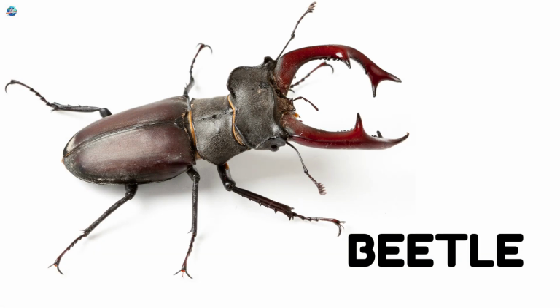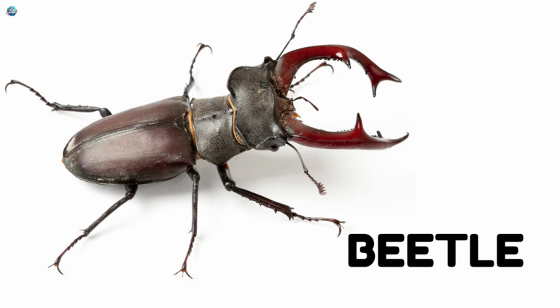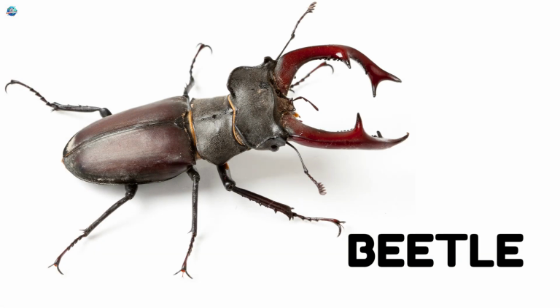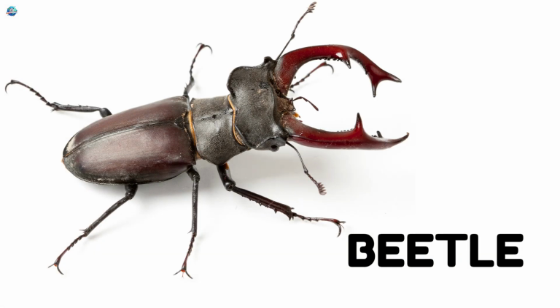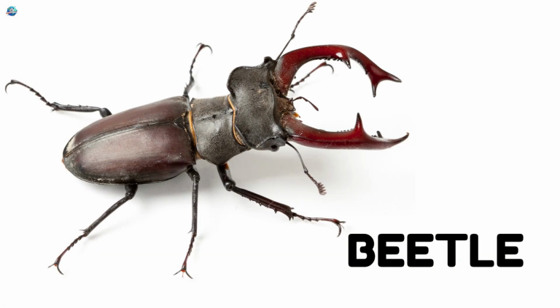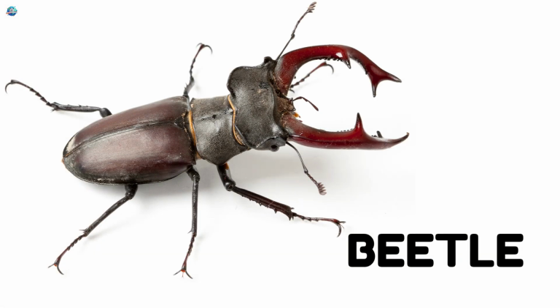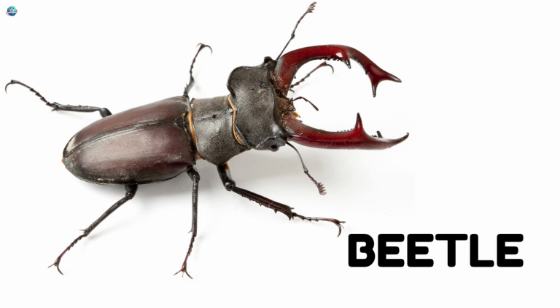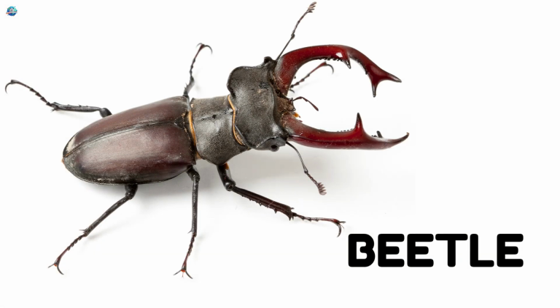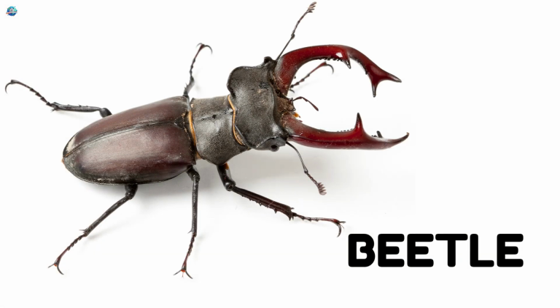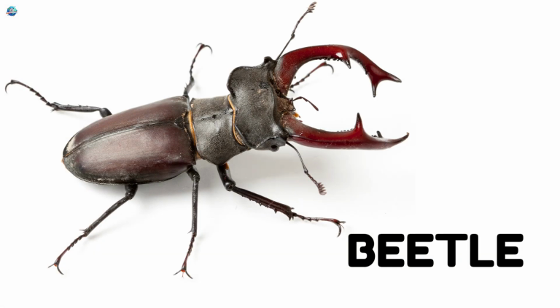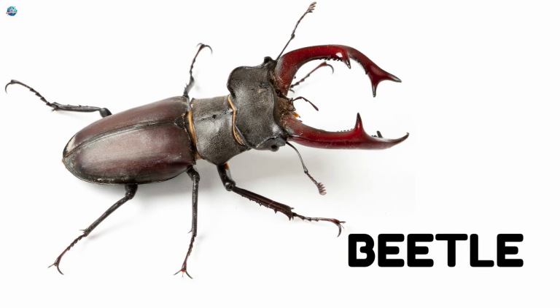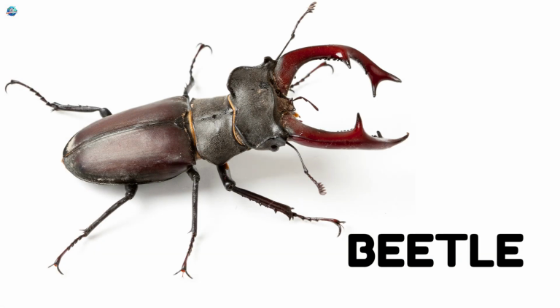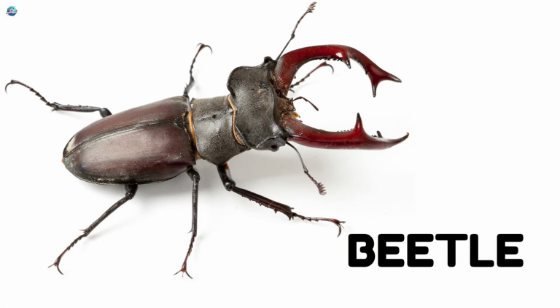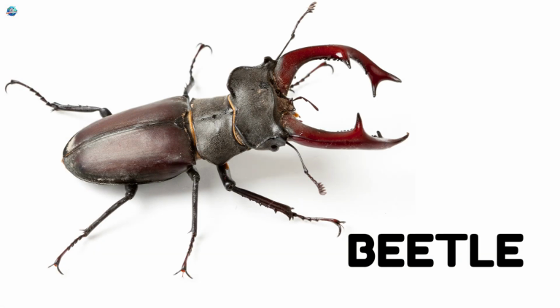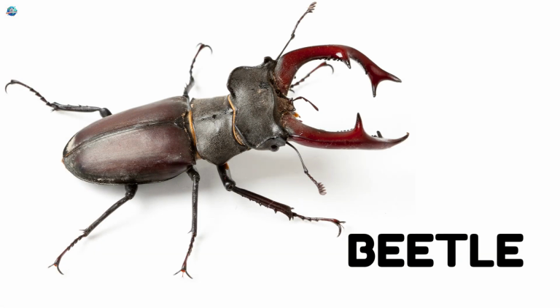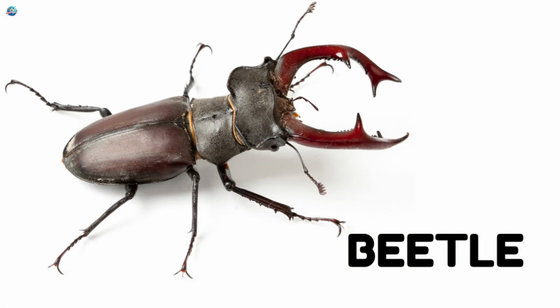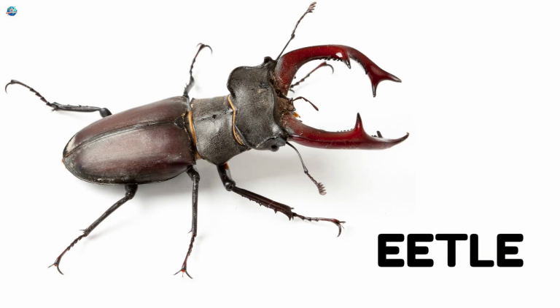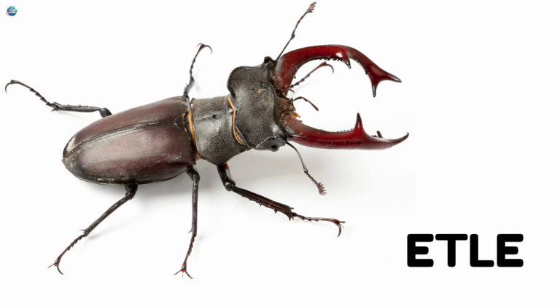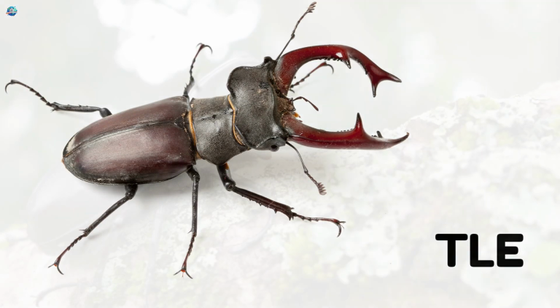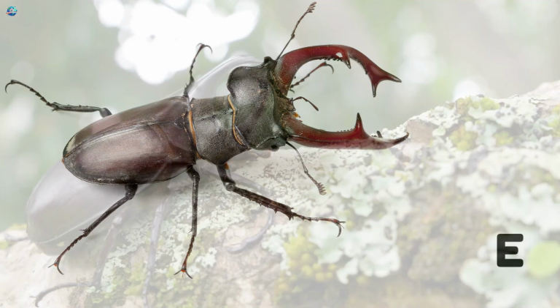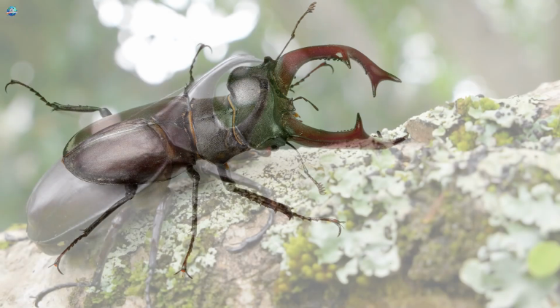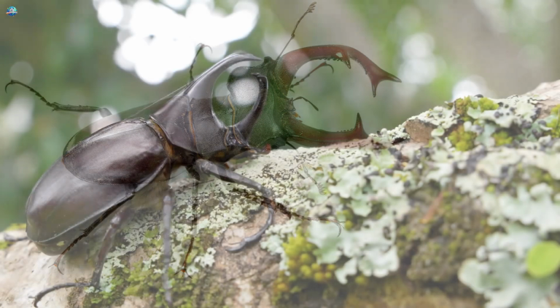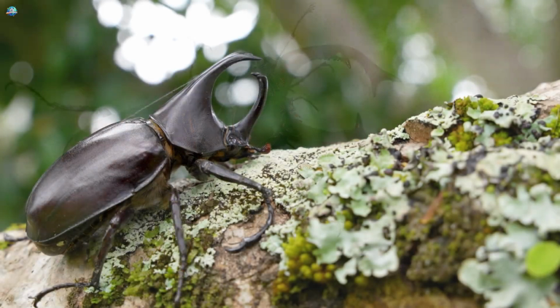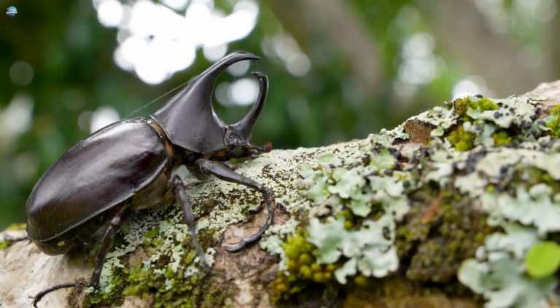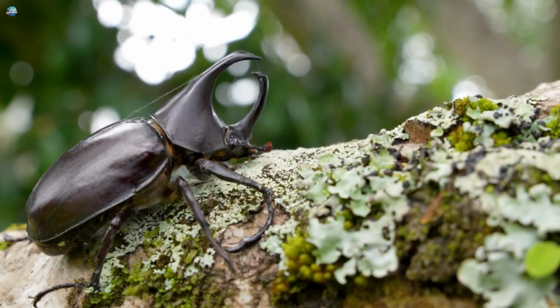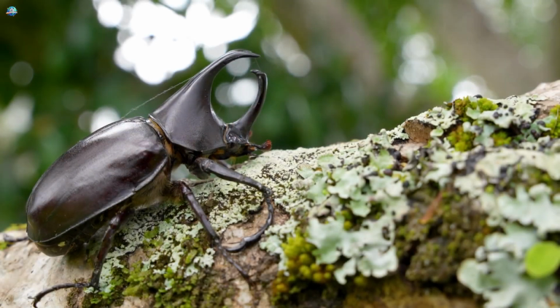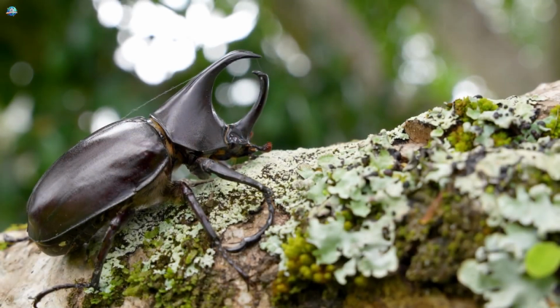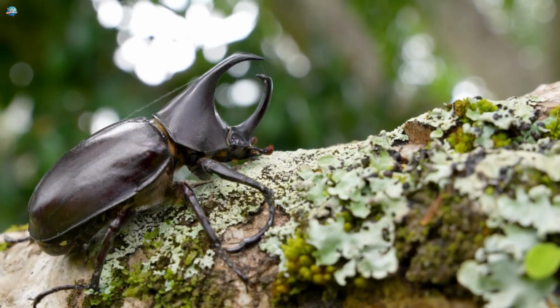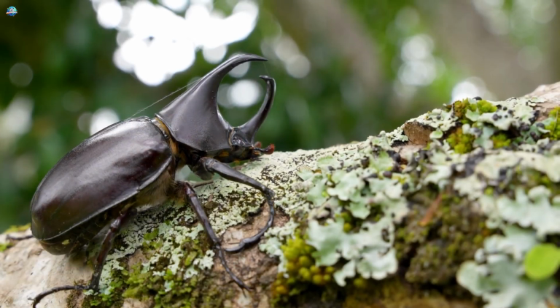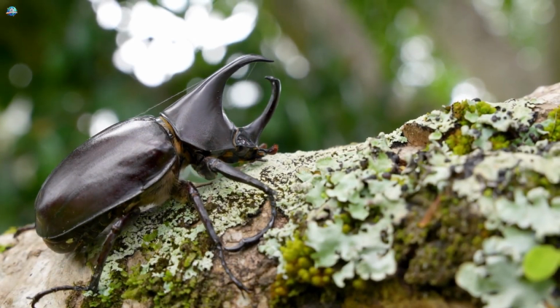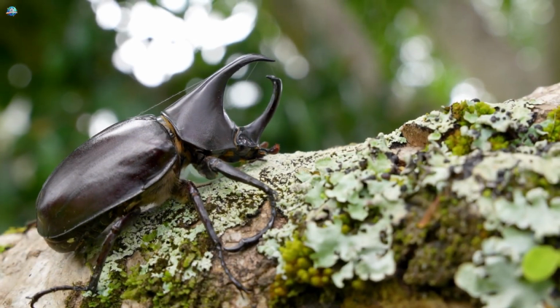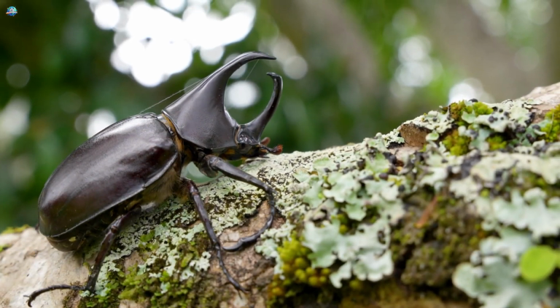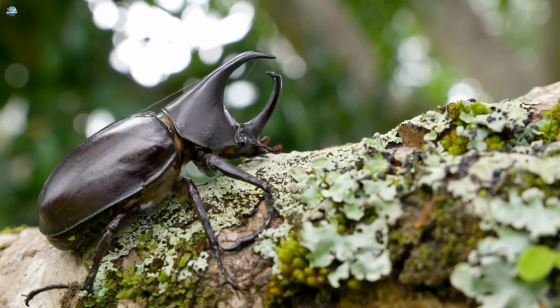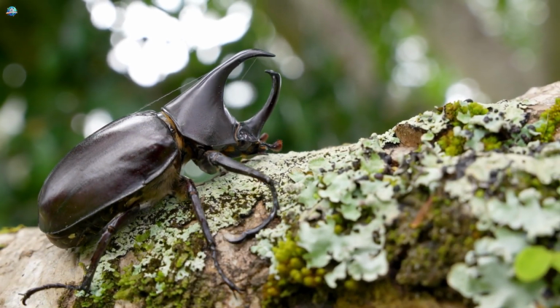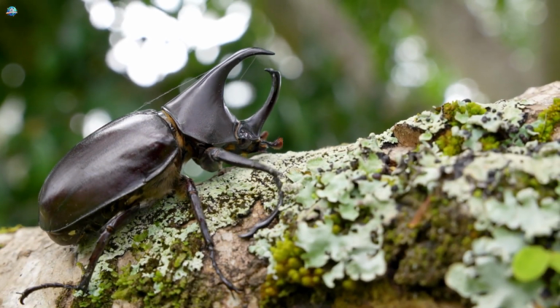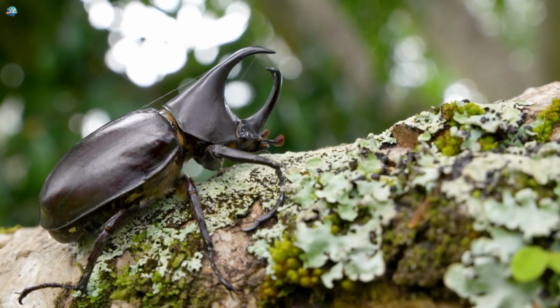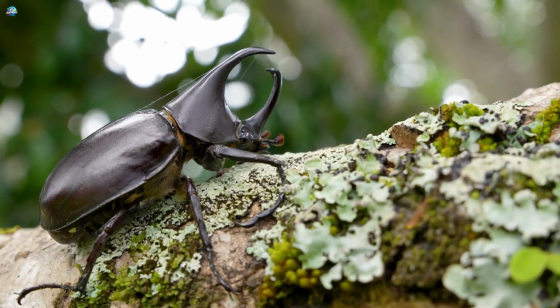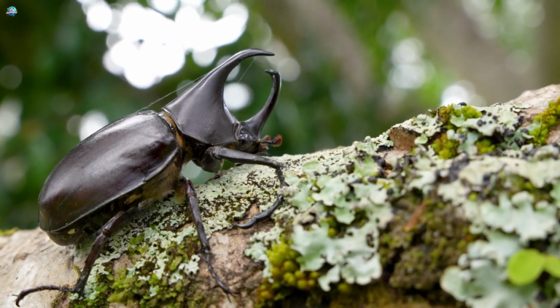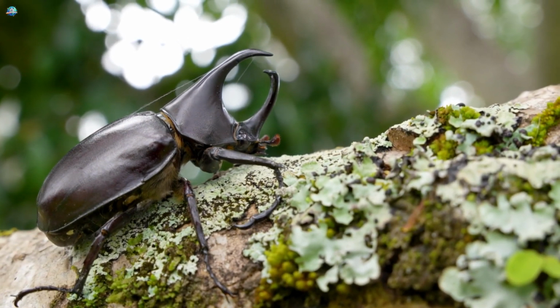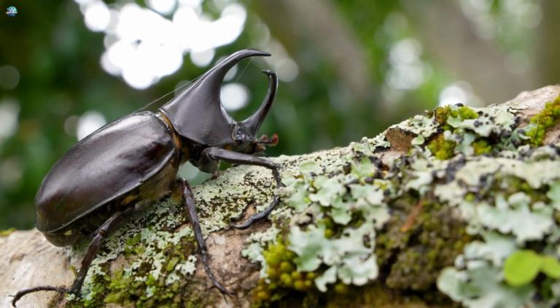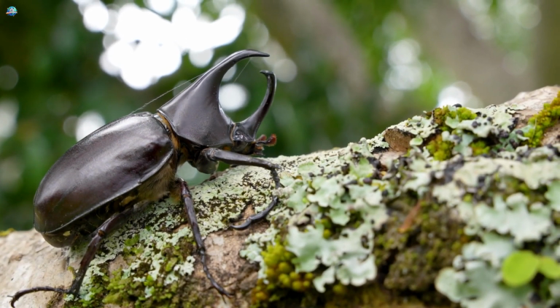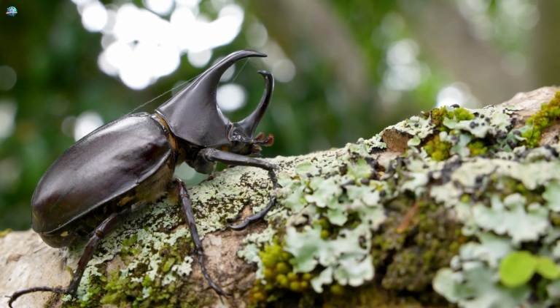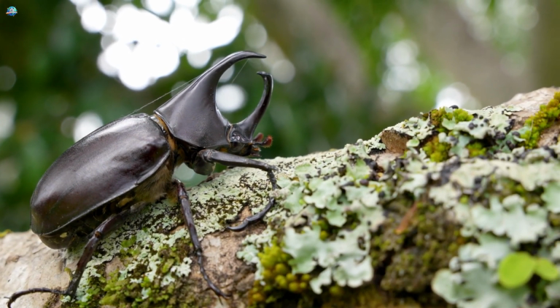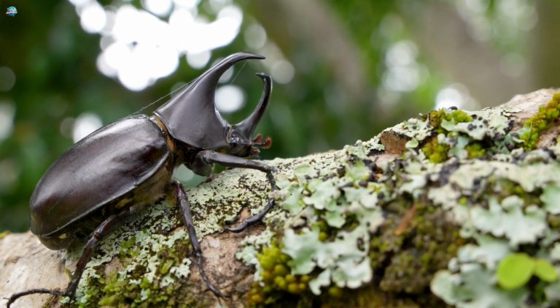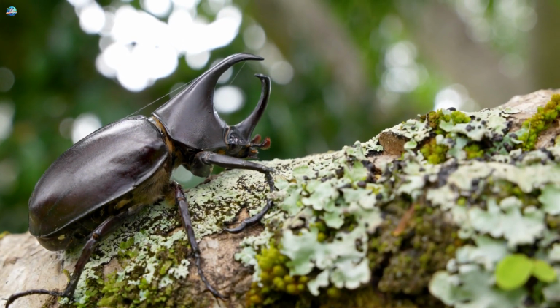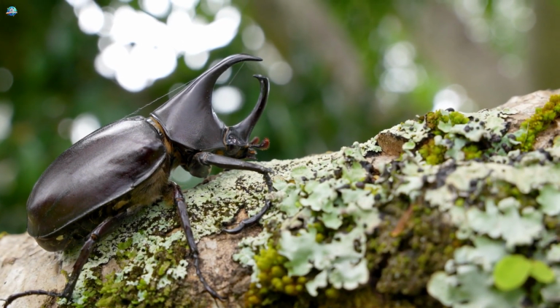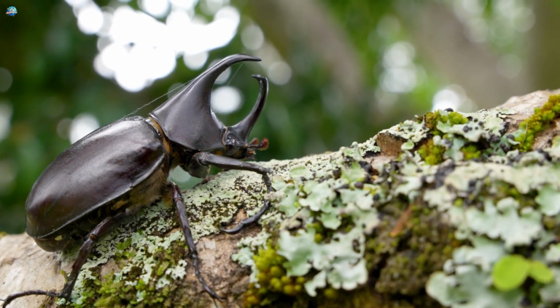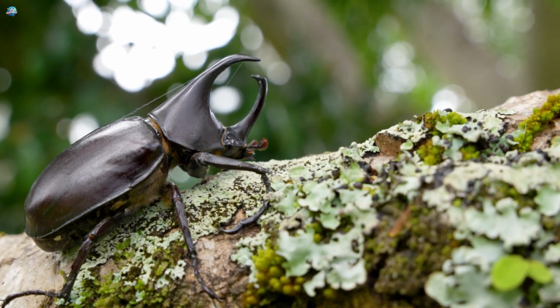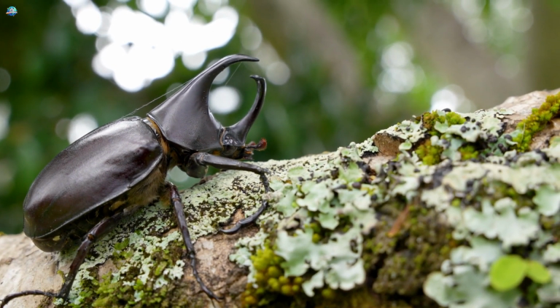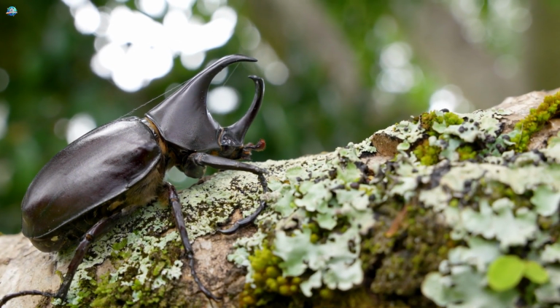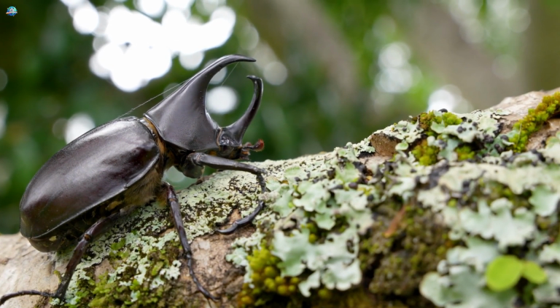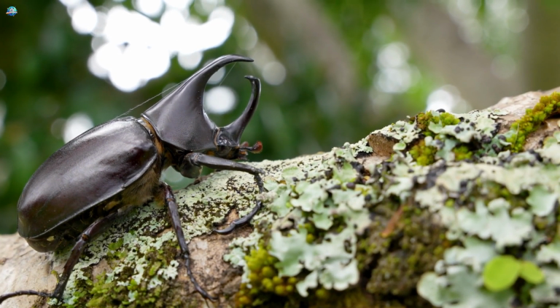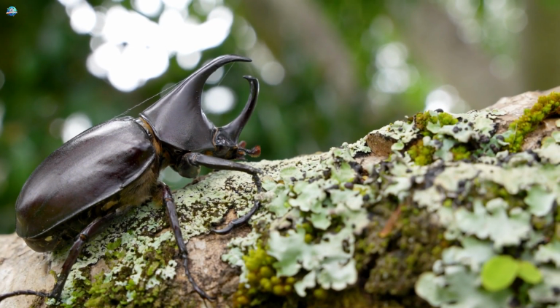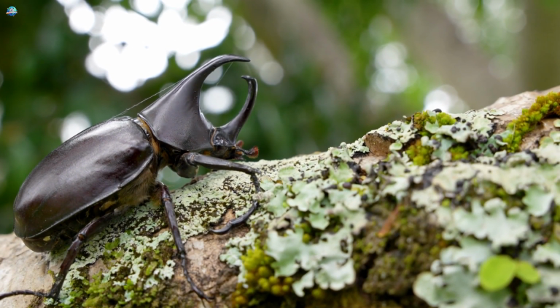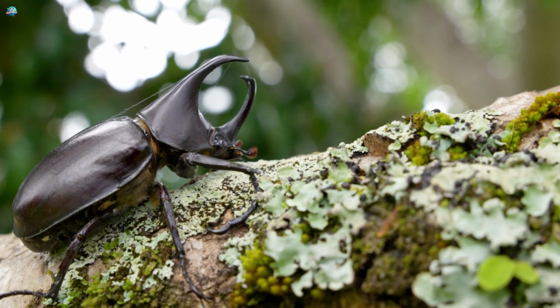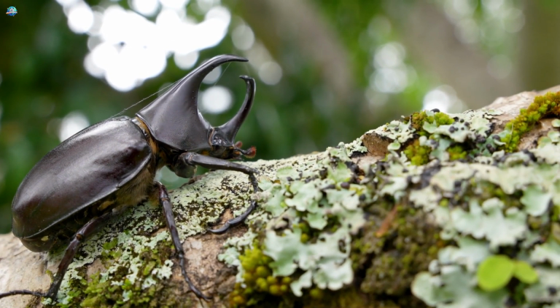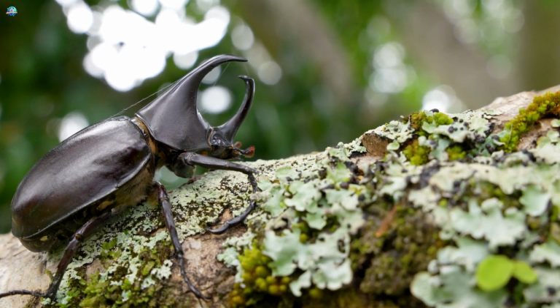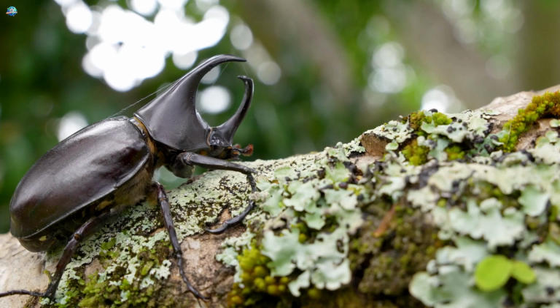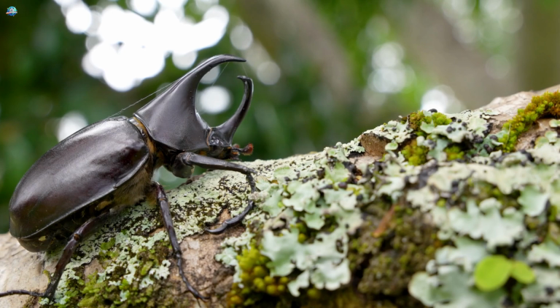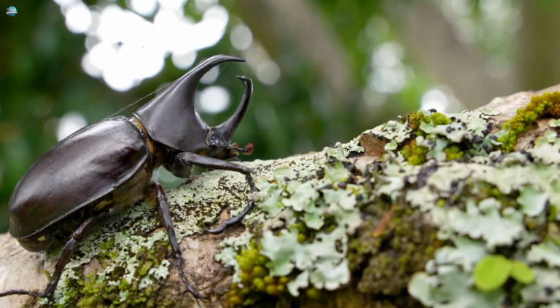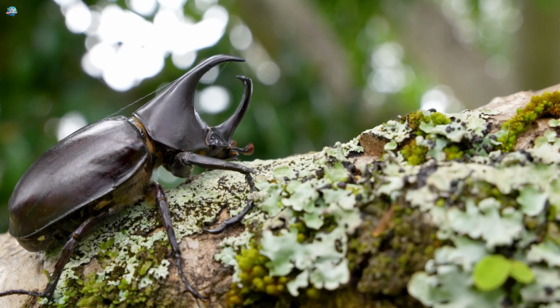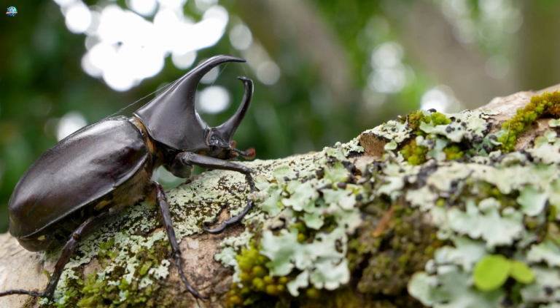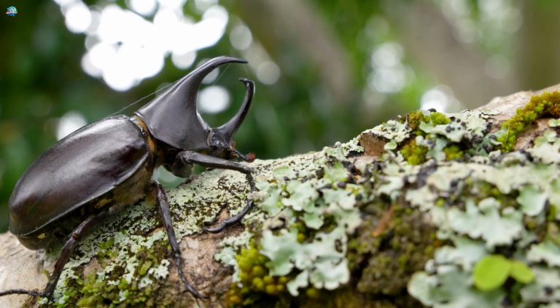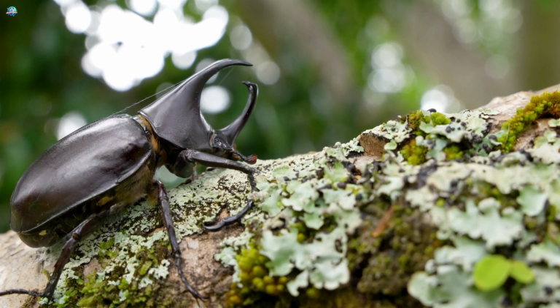Beetle. This is a beetle. Beetles have hard bodies. Some beetles are shiny. They crawl on the ground.